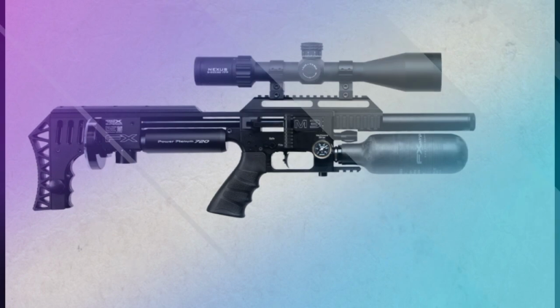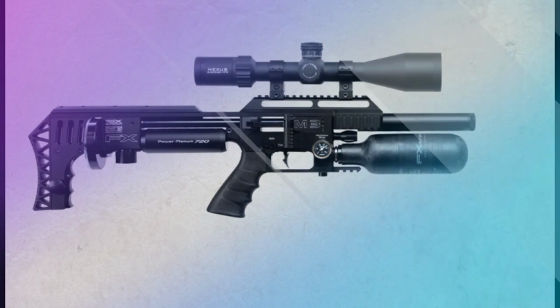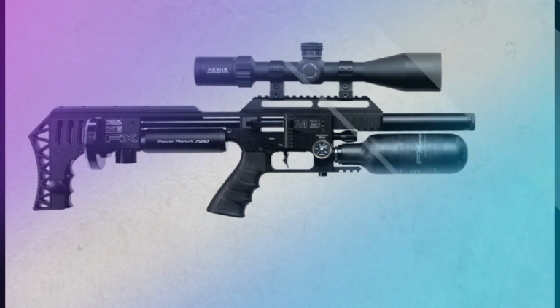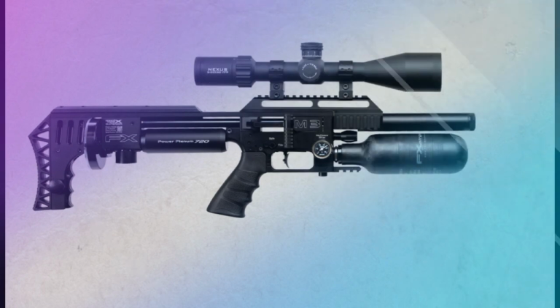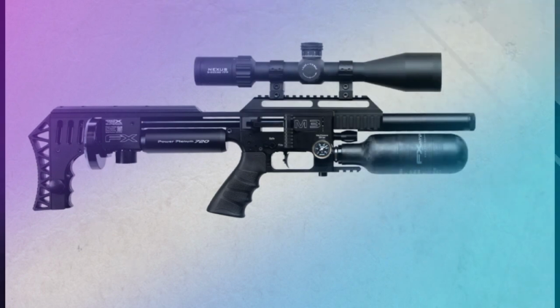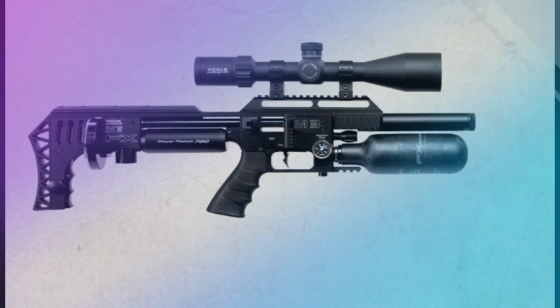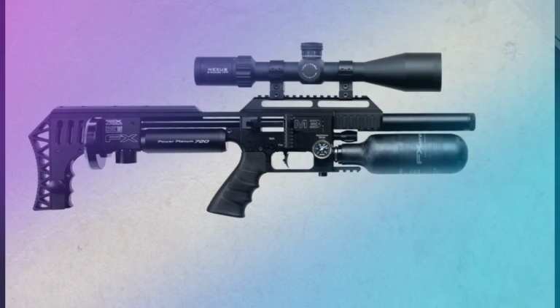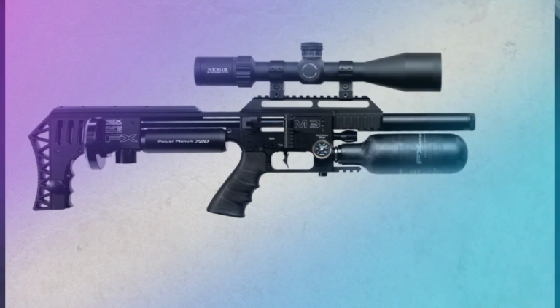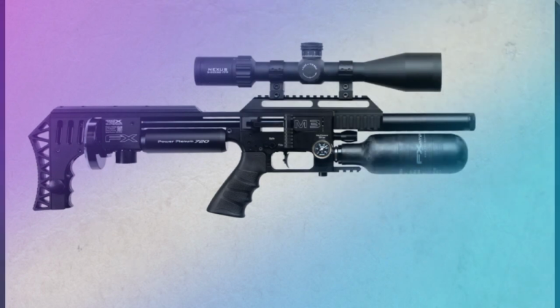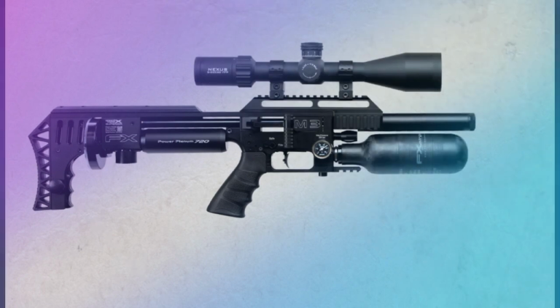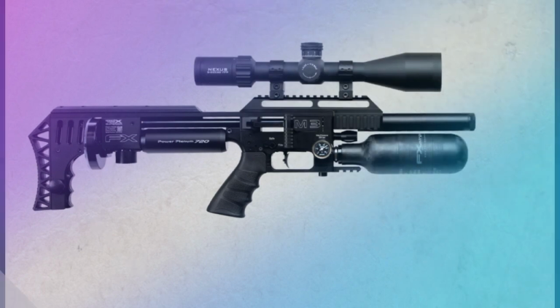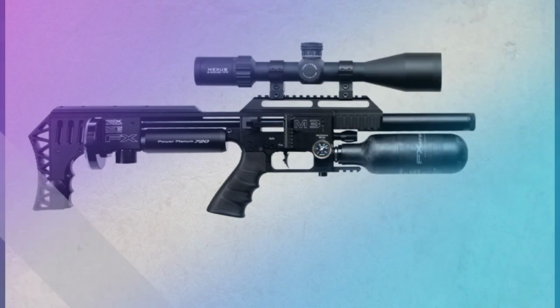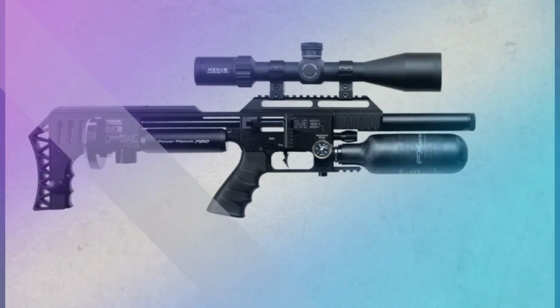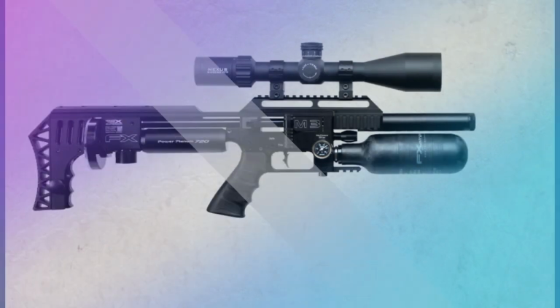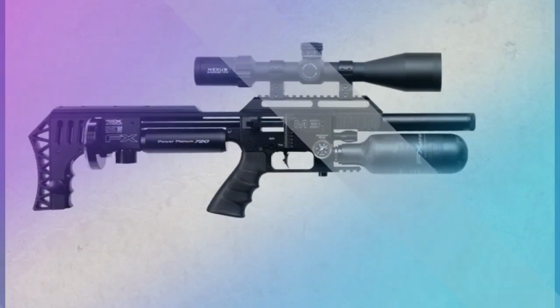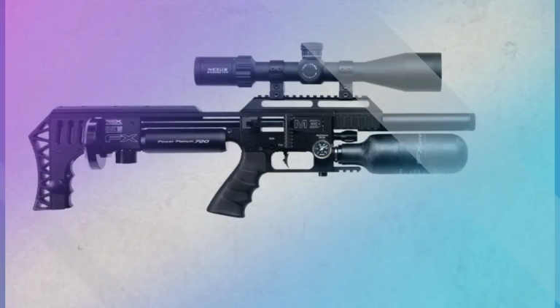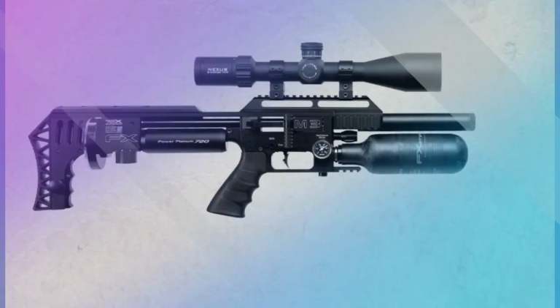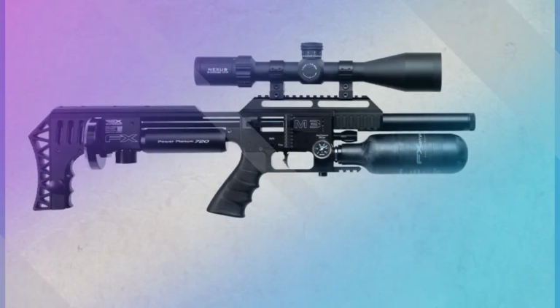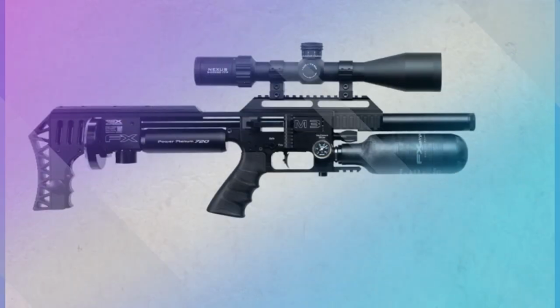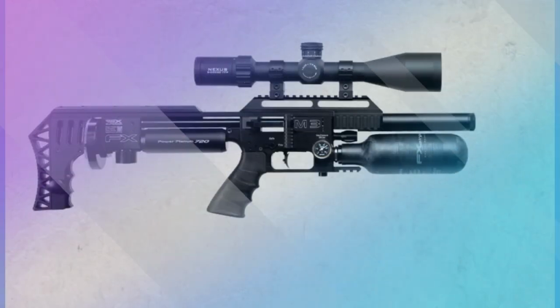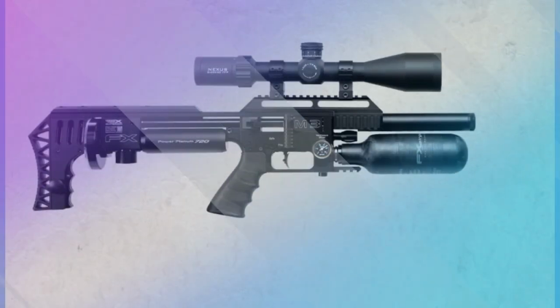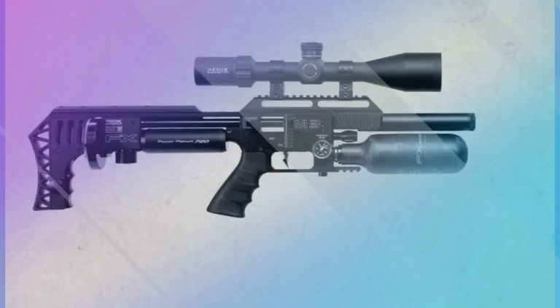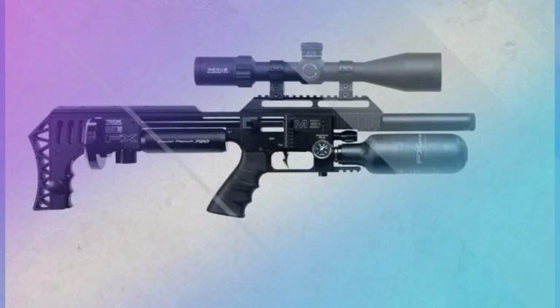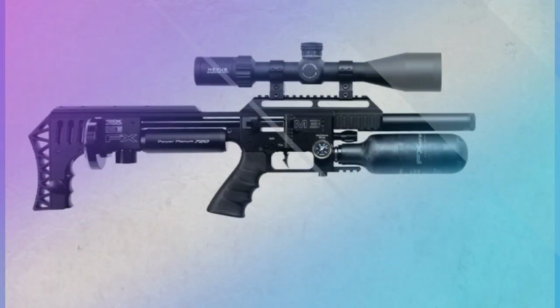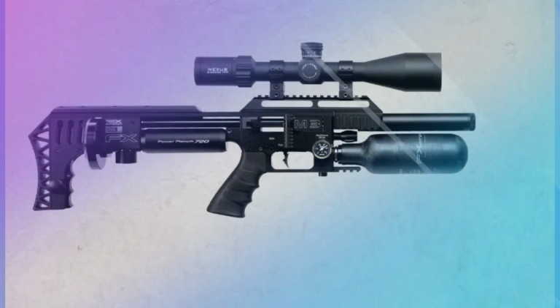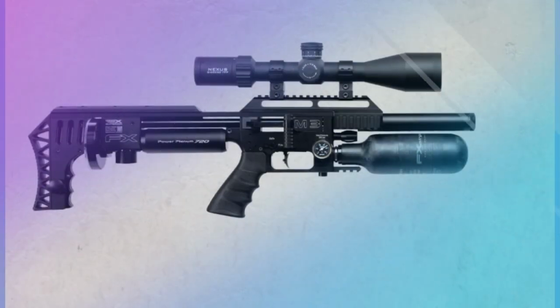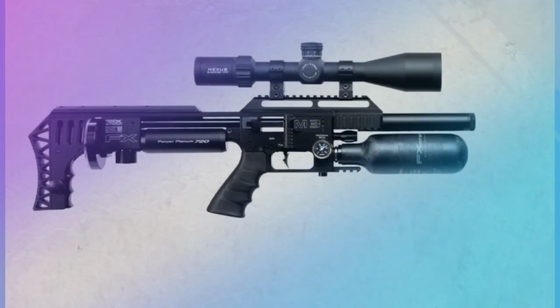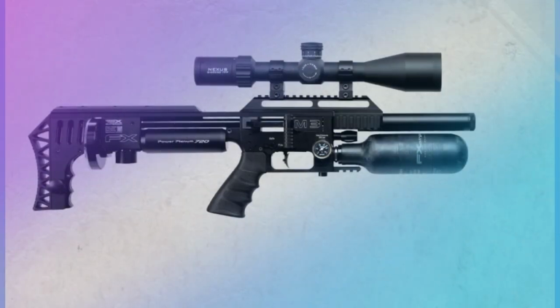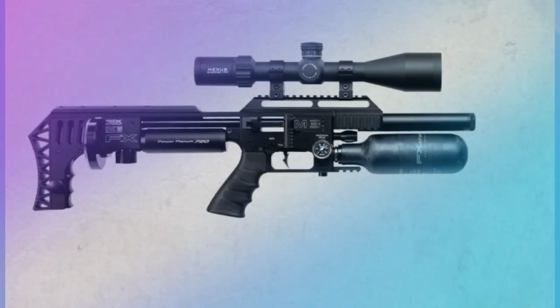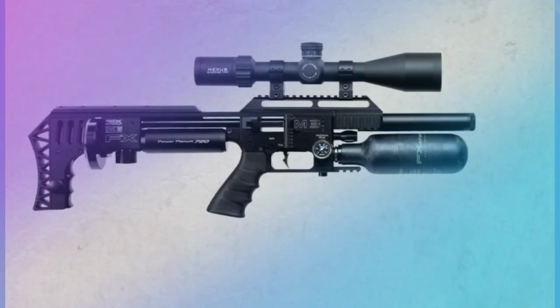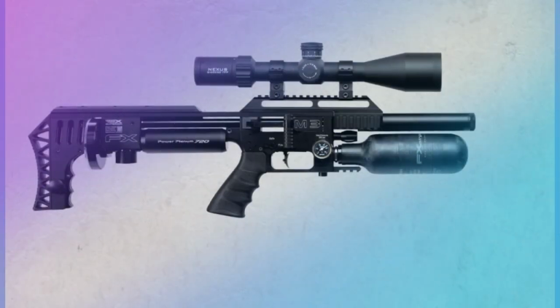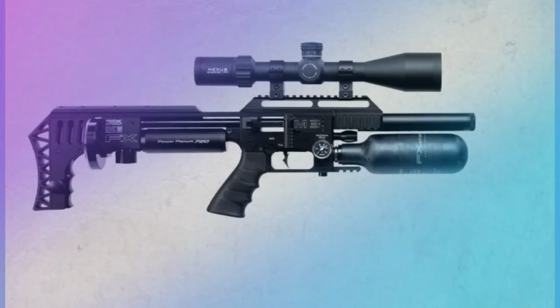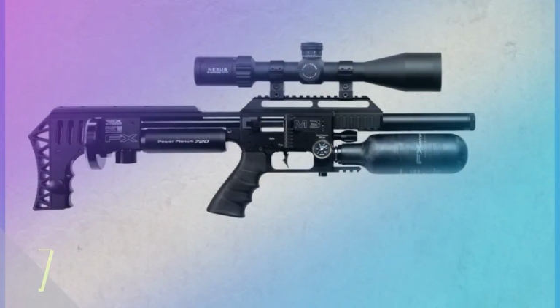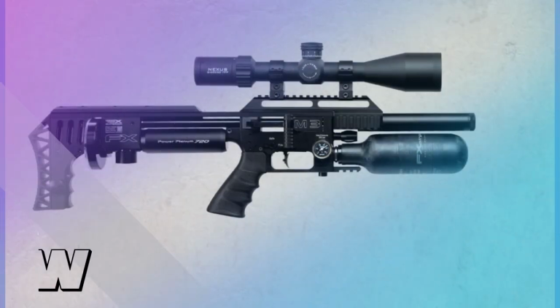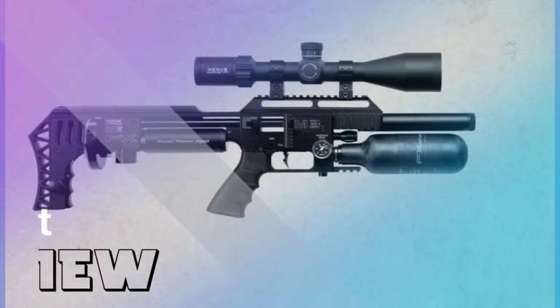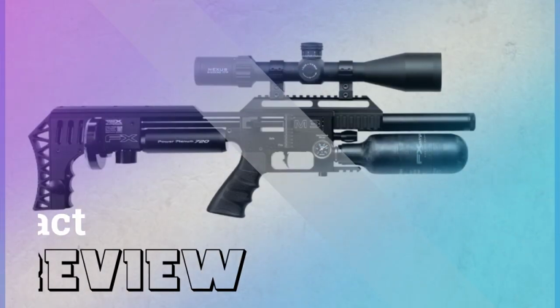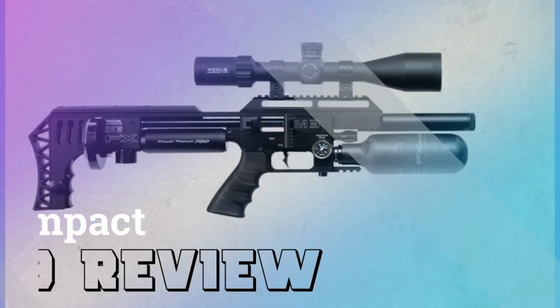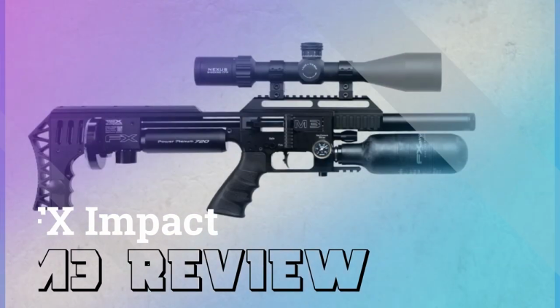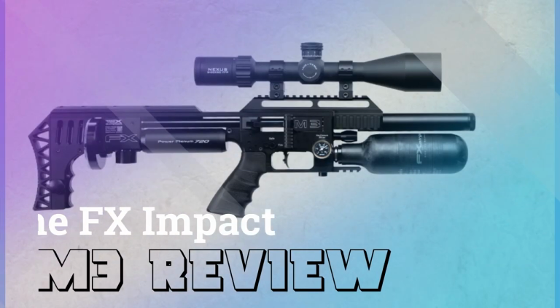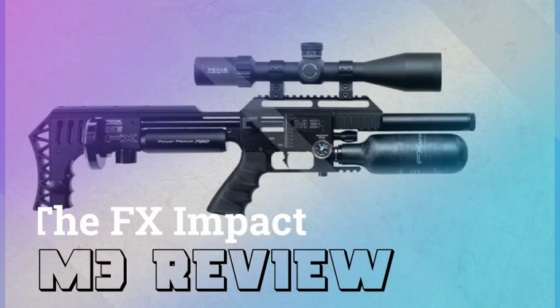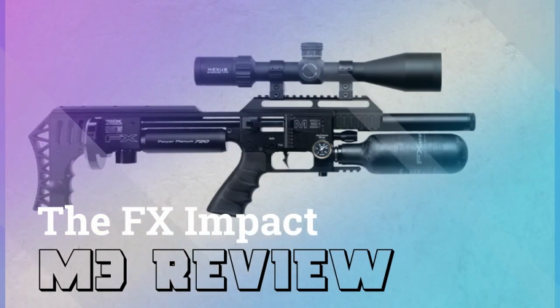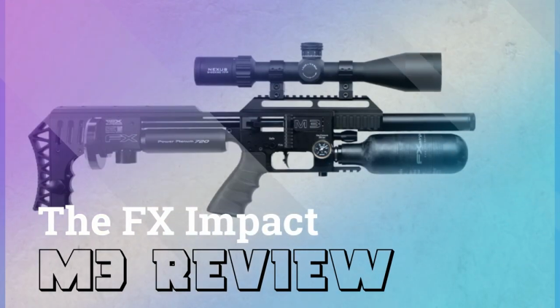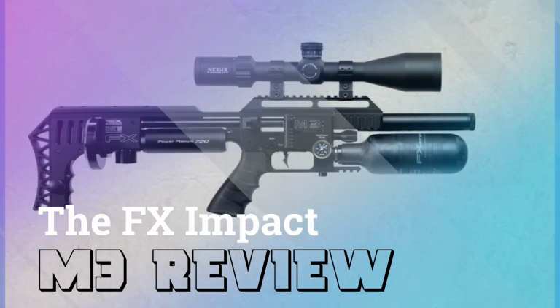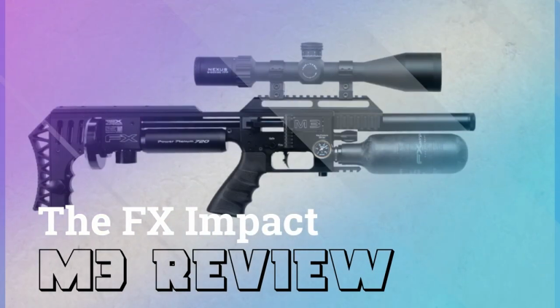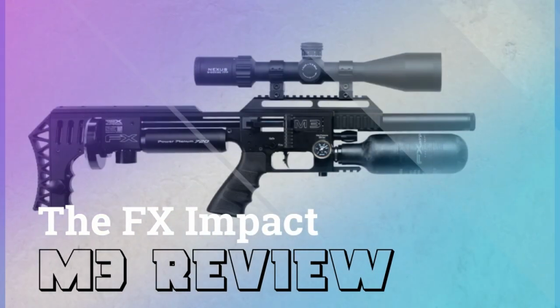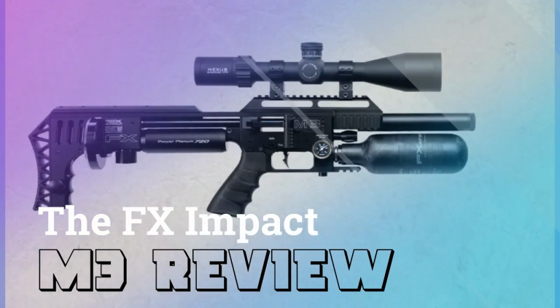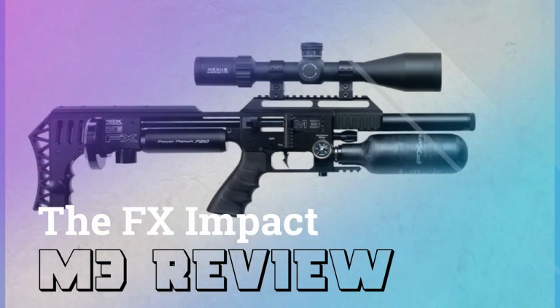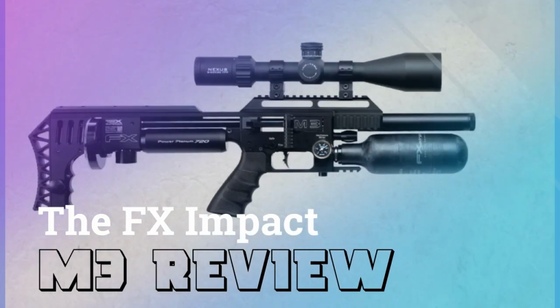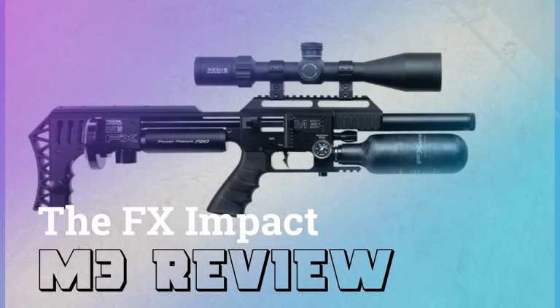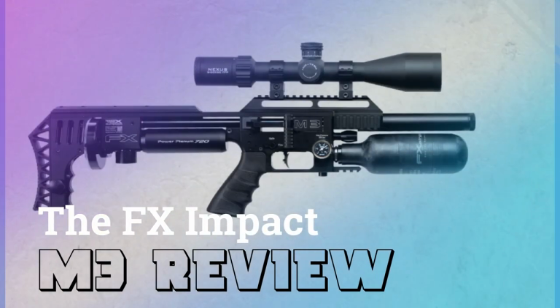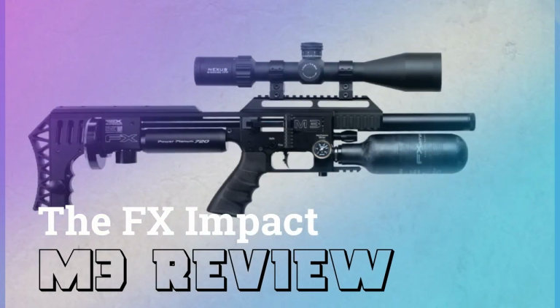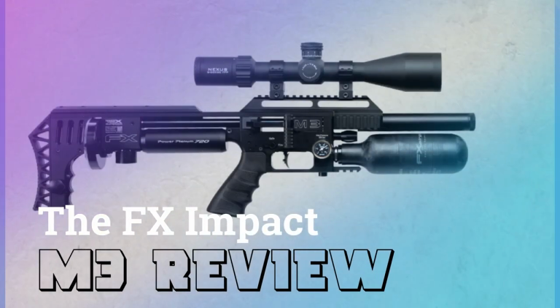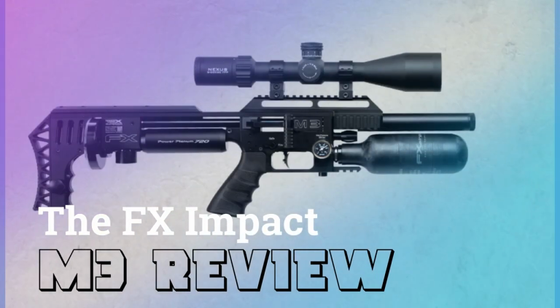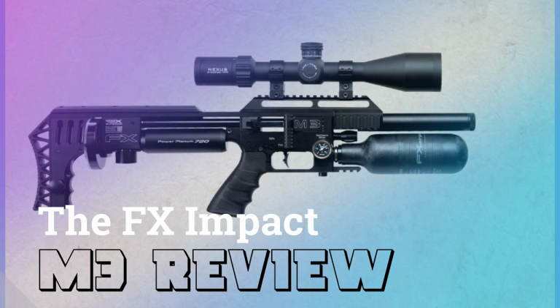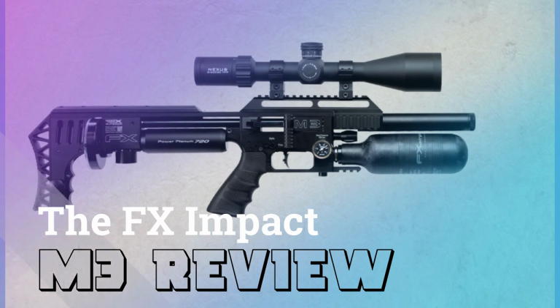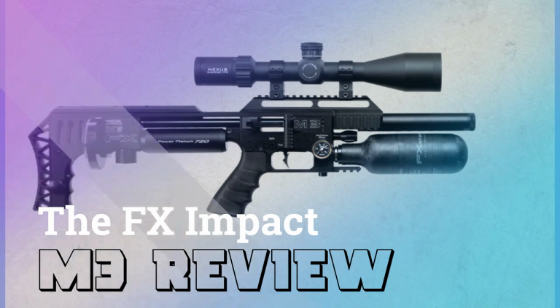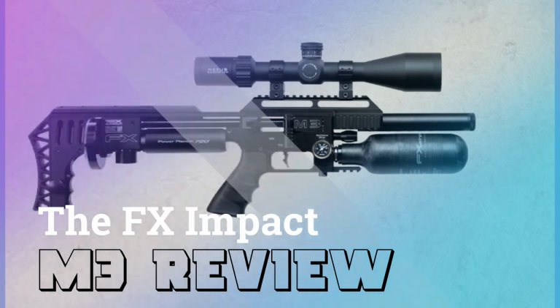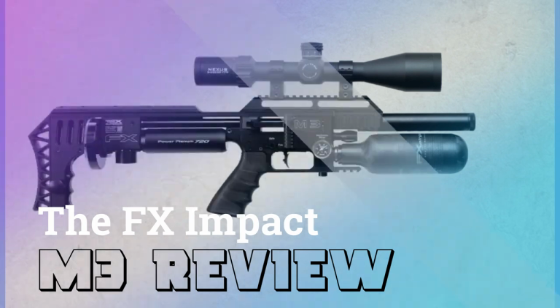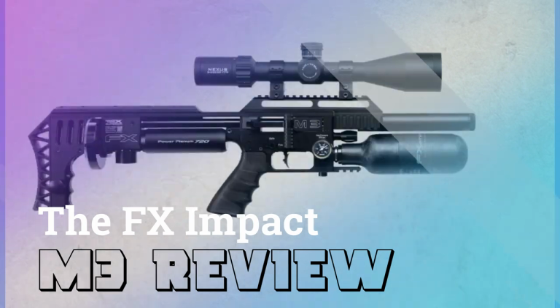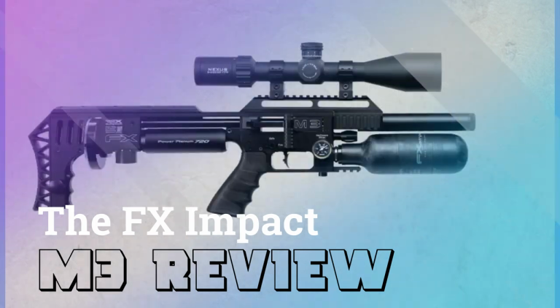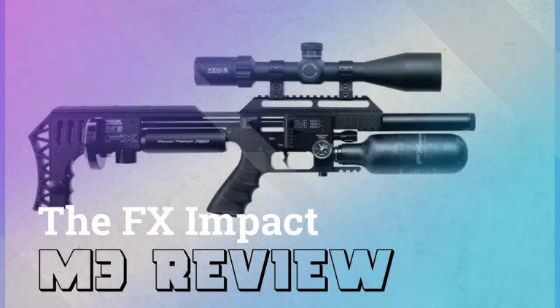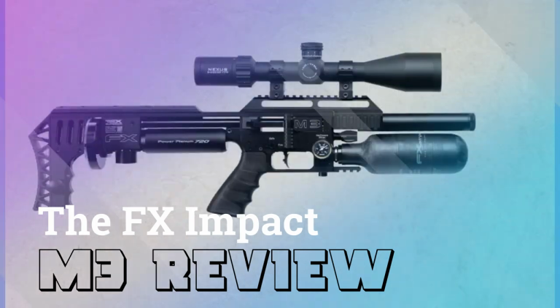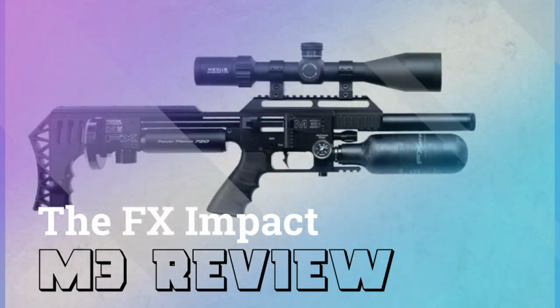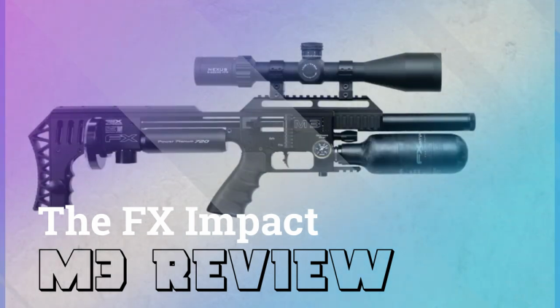Hello guys, welcome back to our channel. Today we will discuss the FX-Impact M3 airgun review.